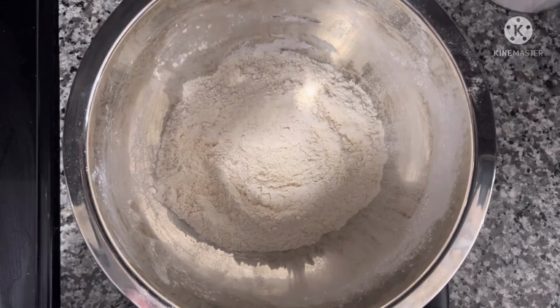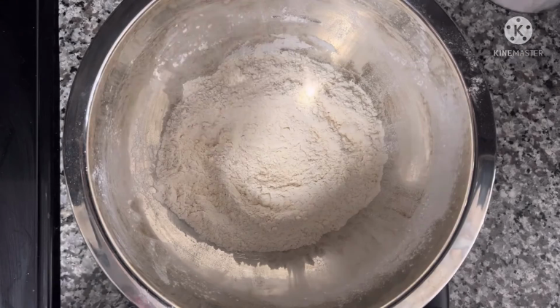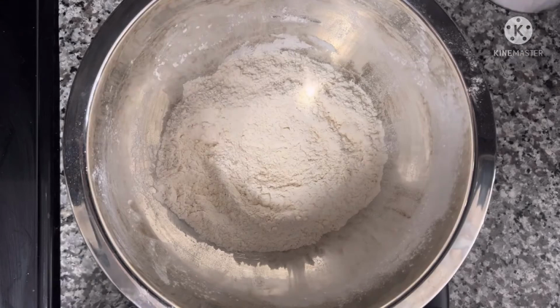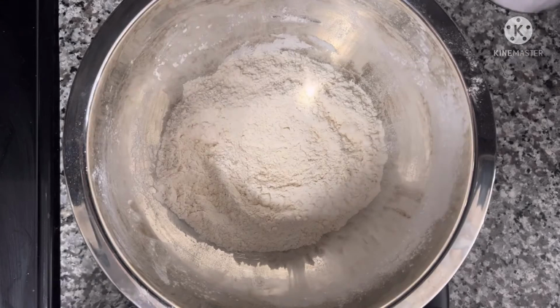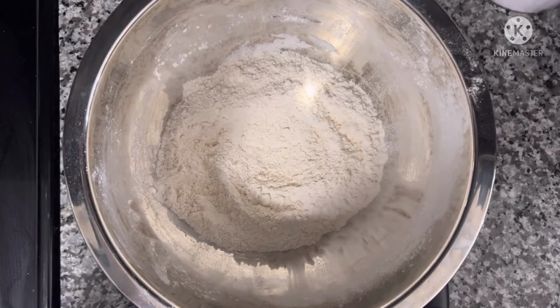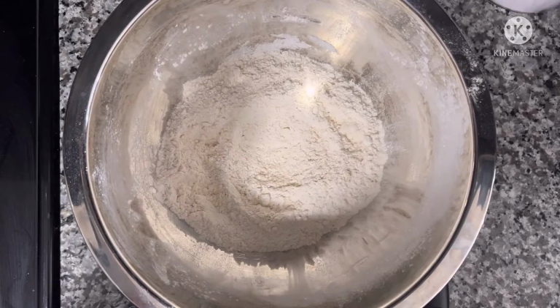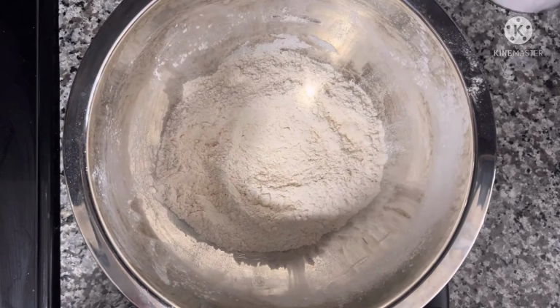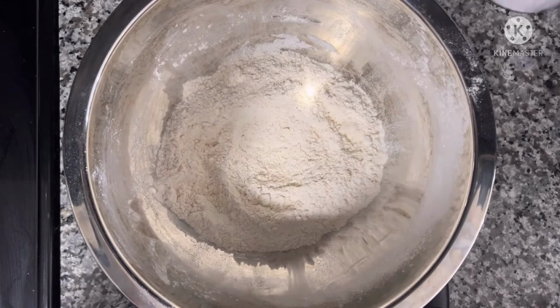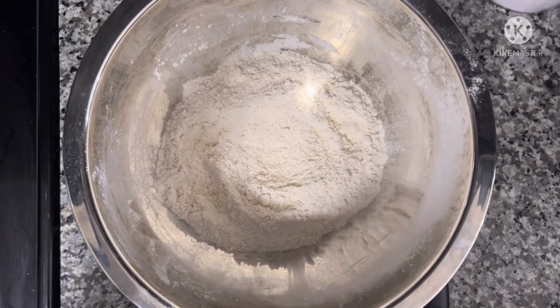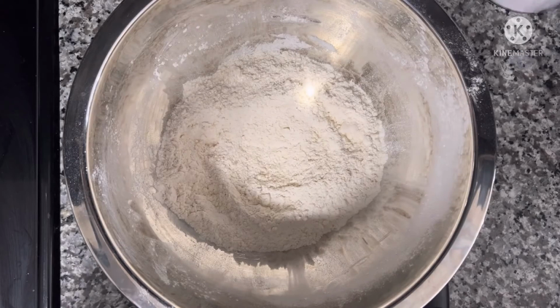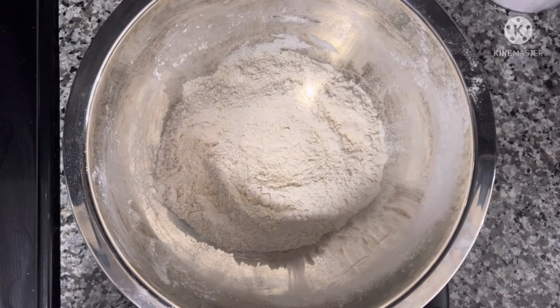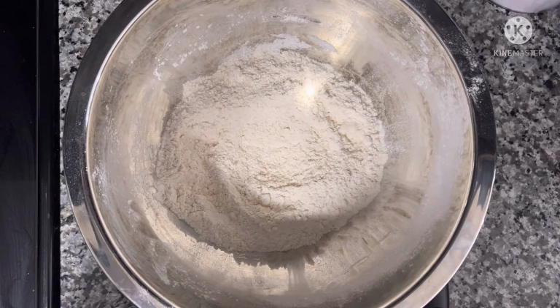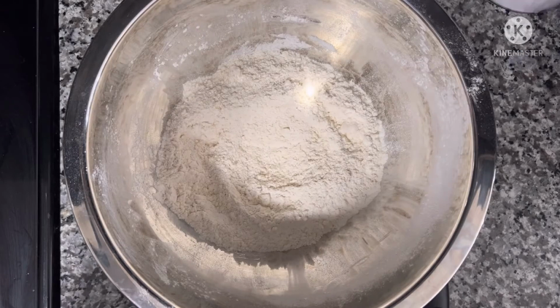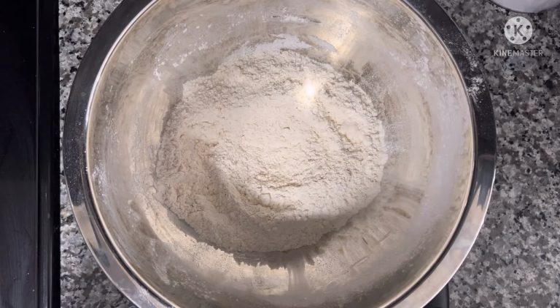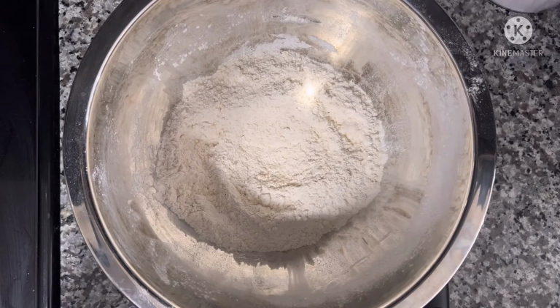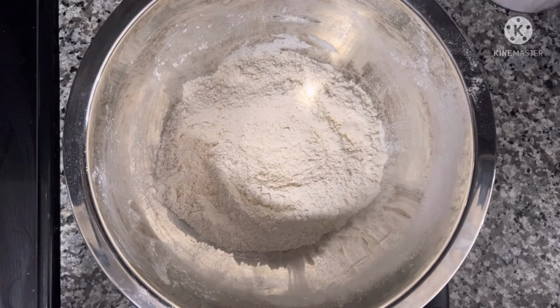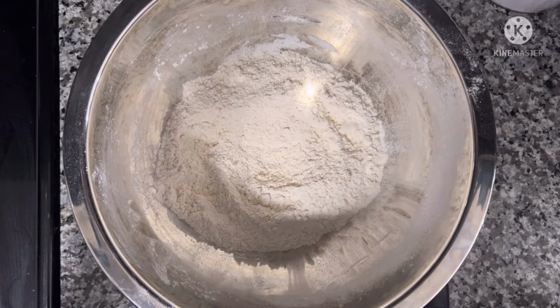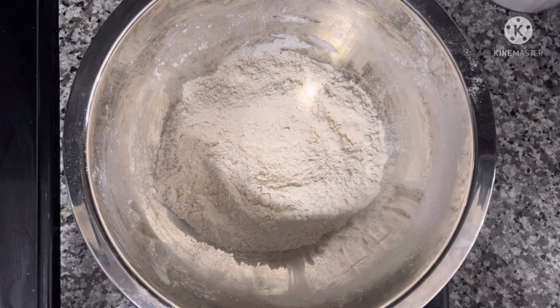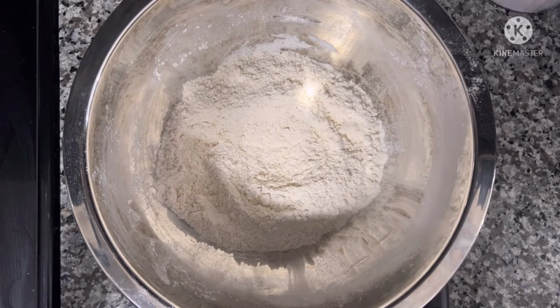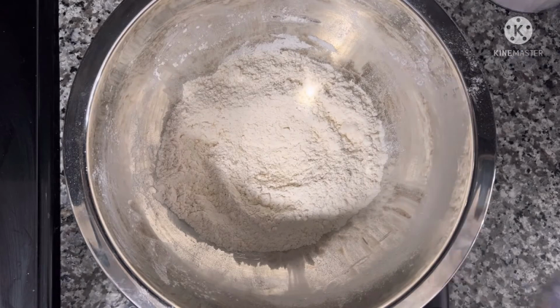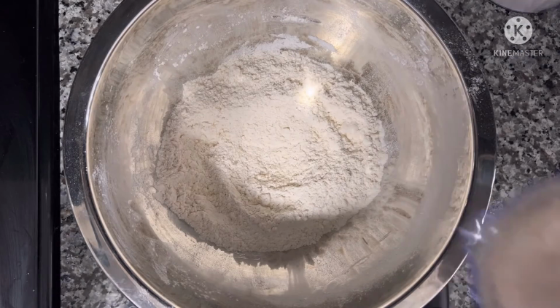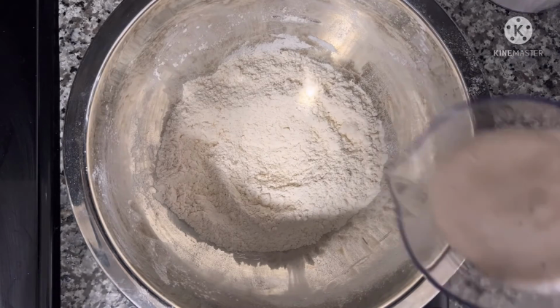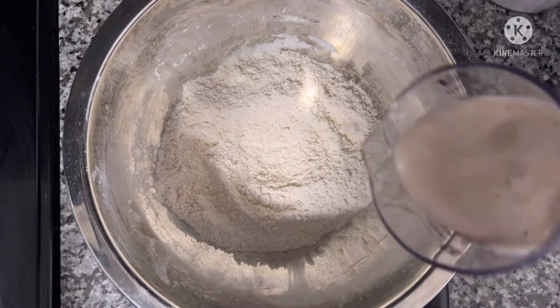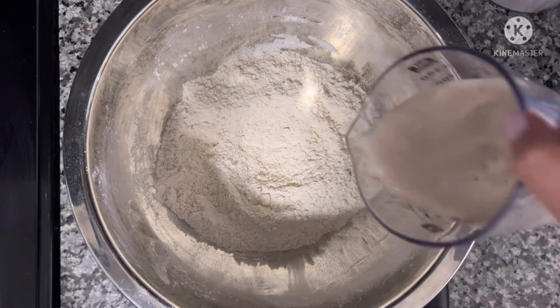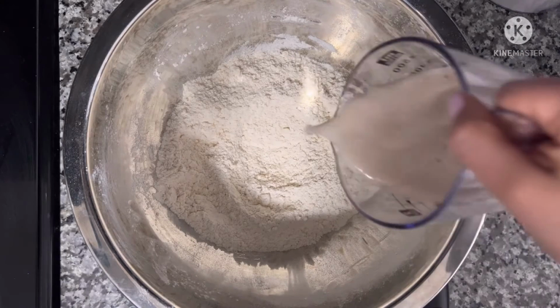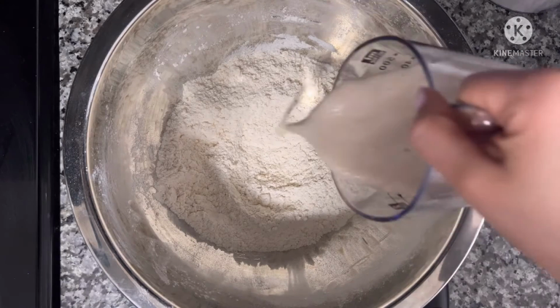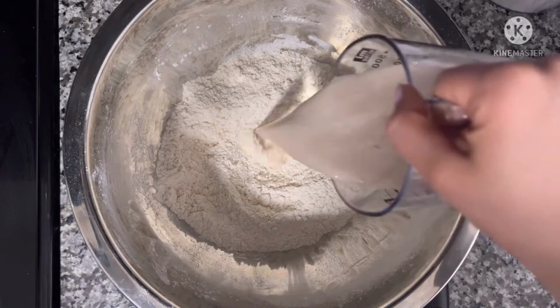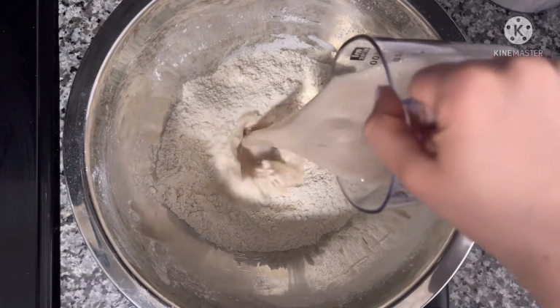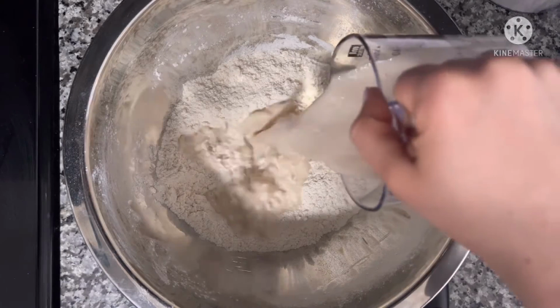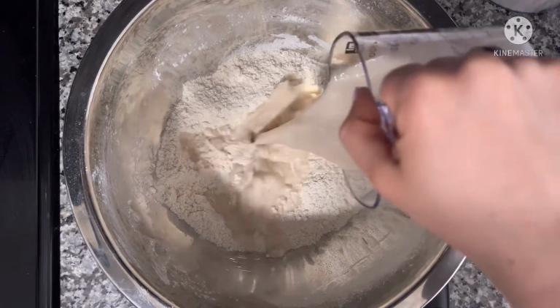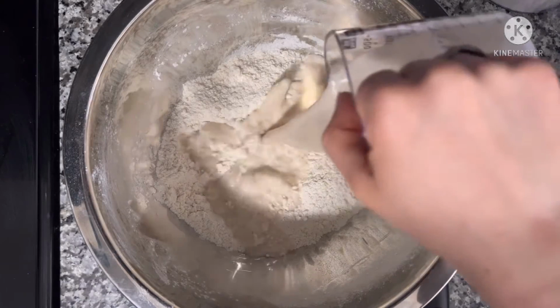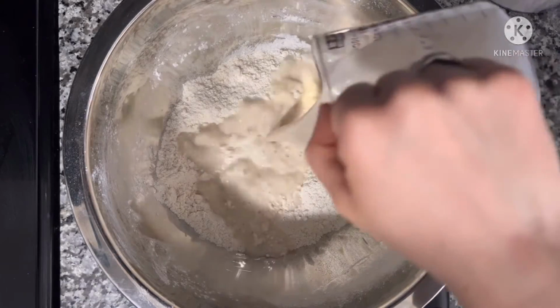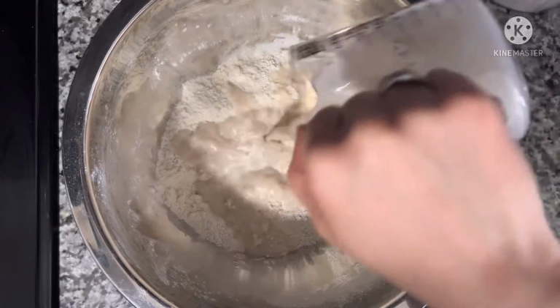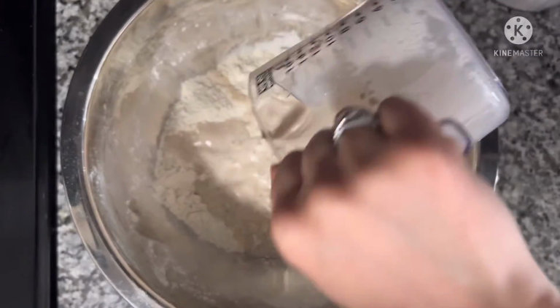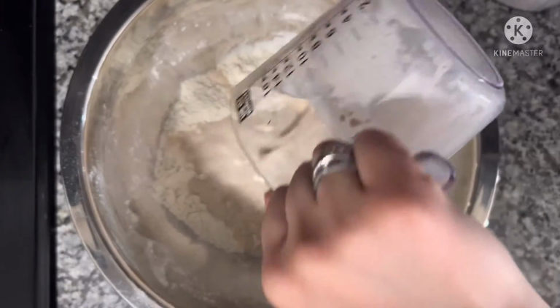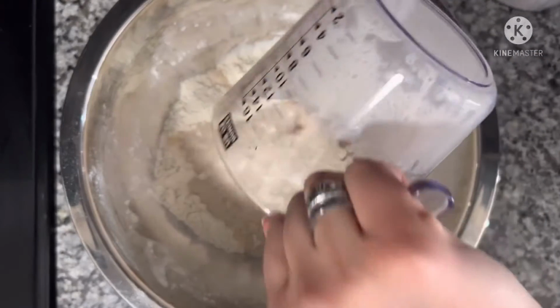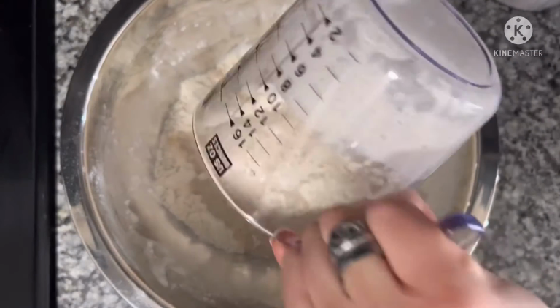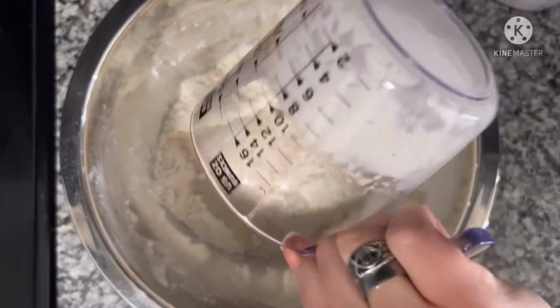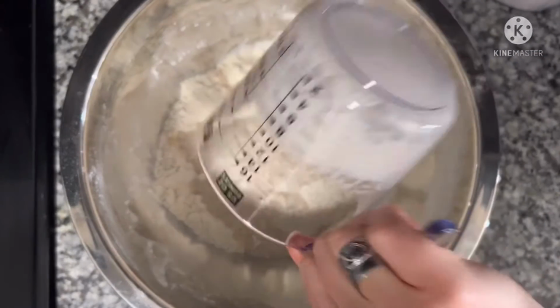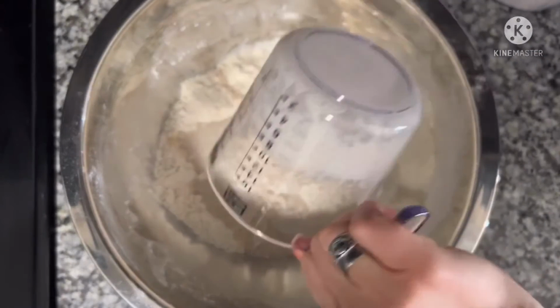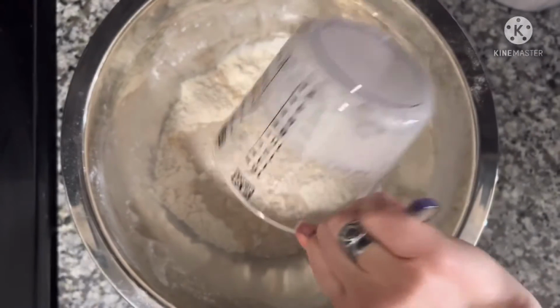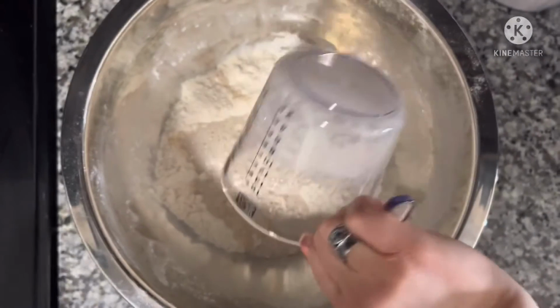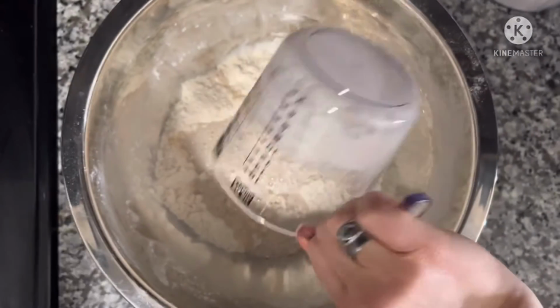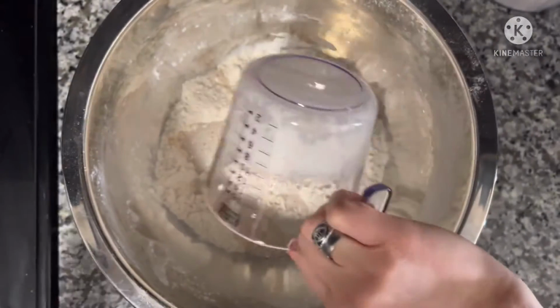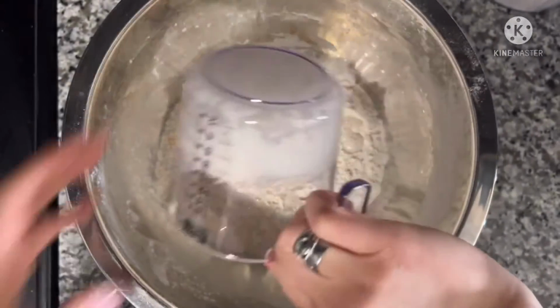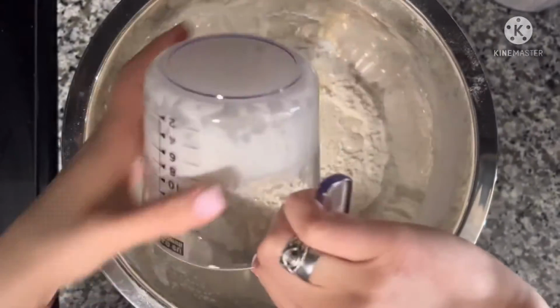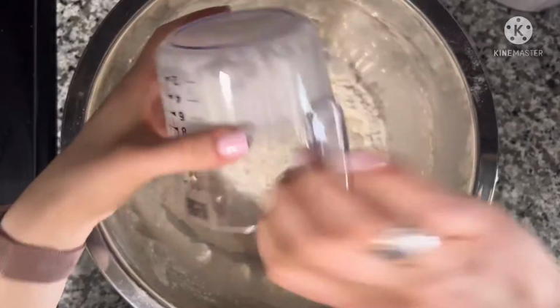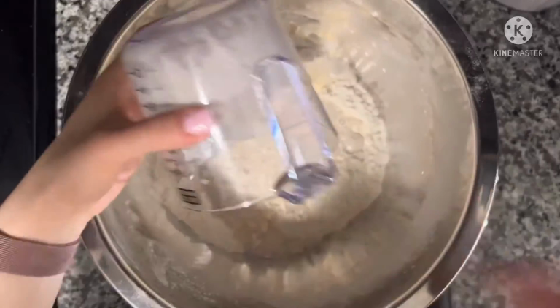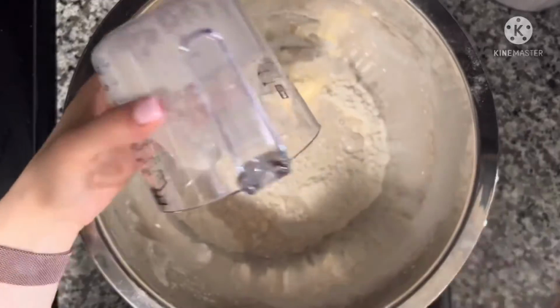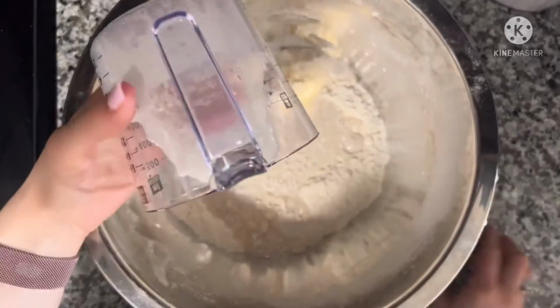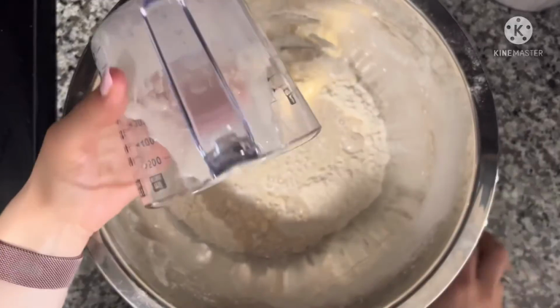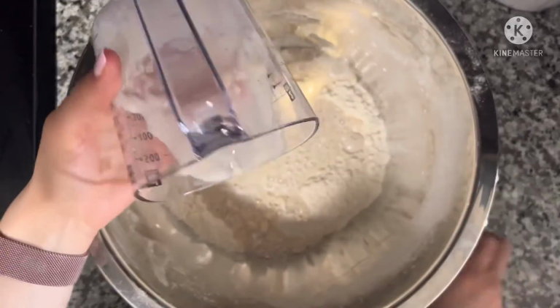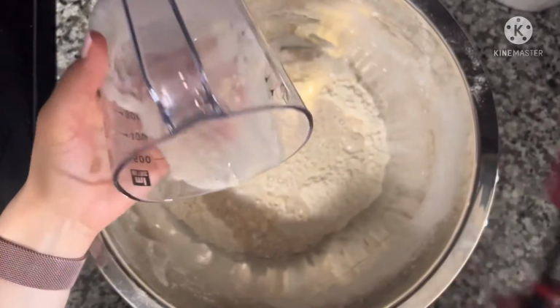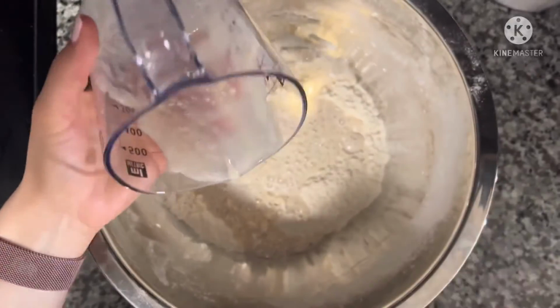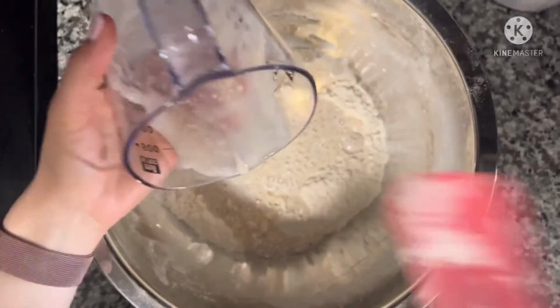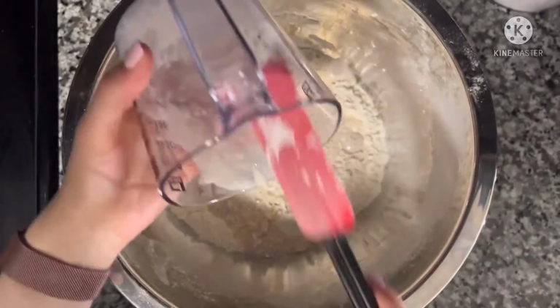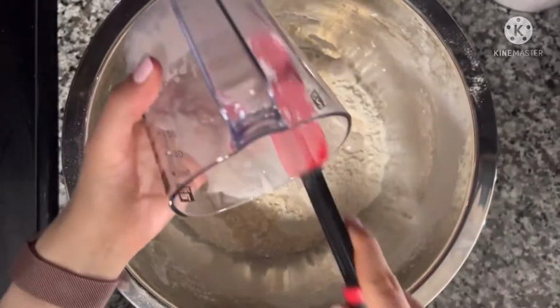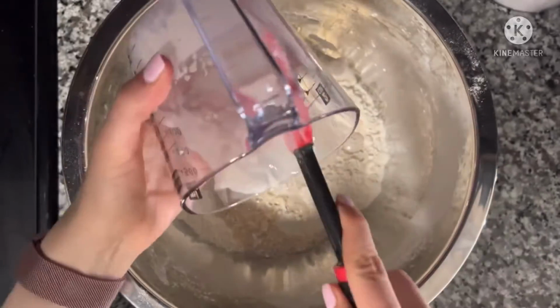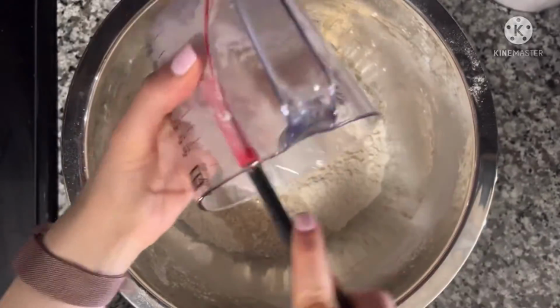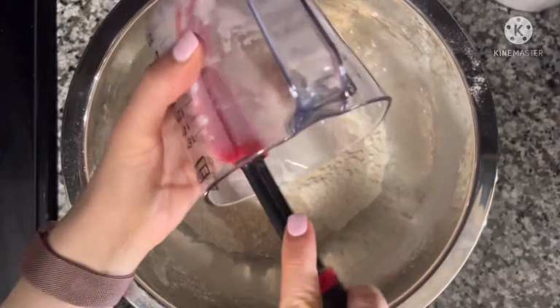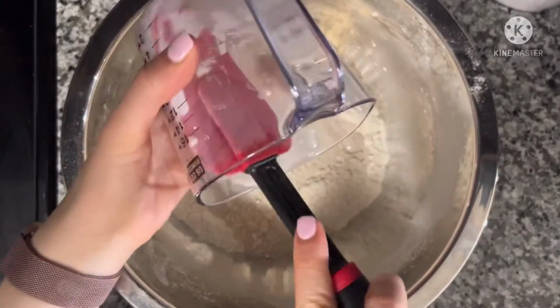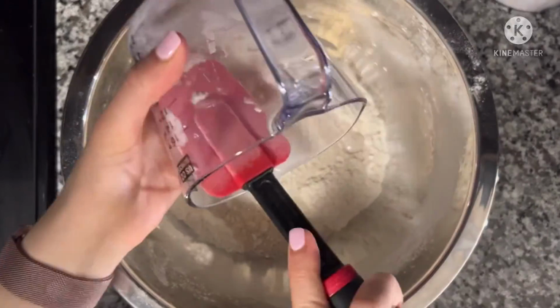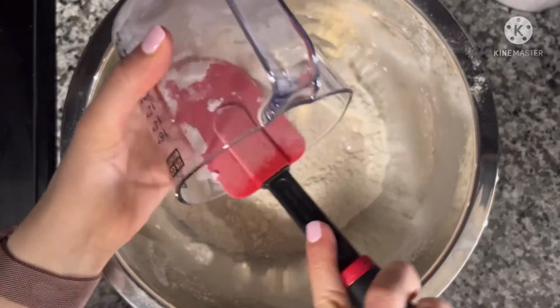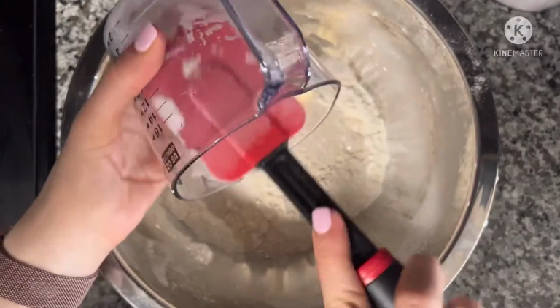This is what your mixture should look like. Next you're going to add the yeast and water mixture into it.